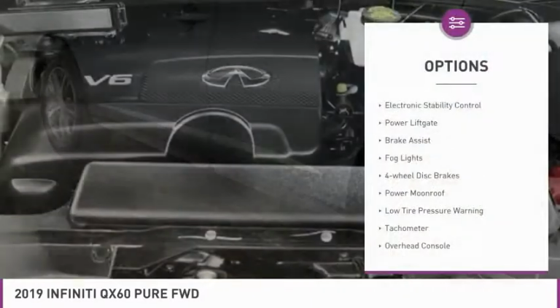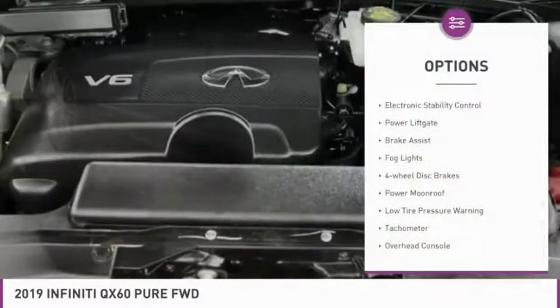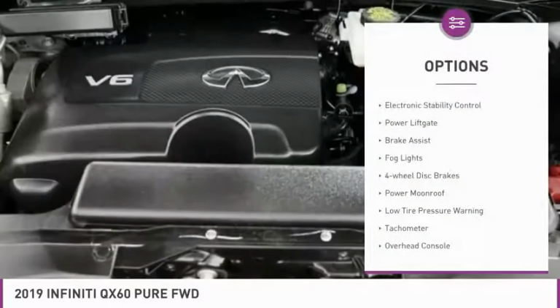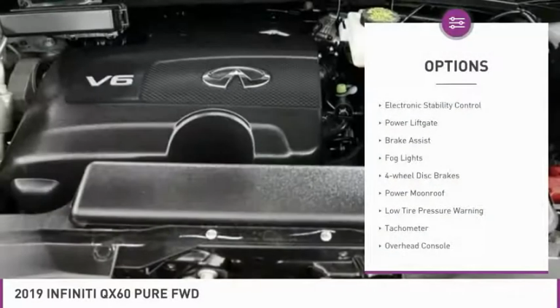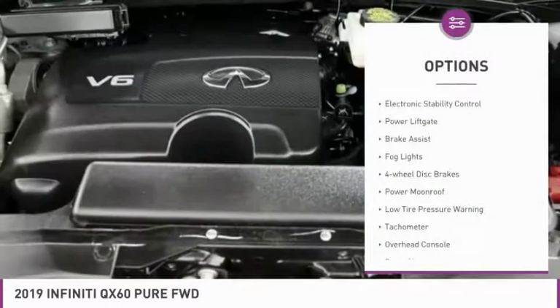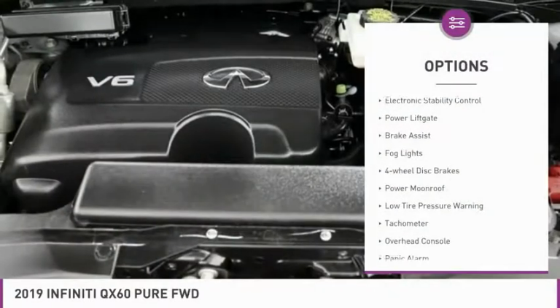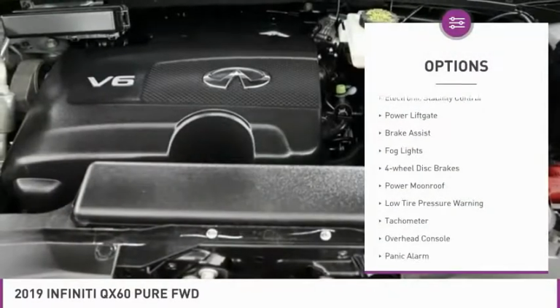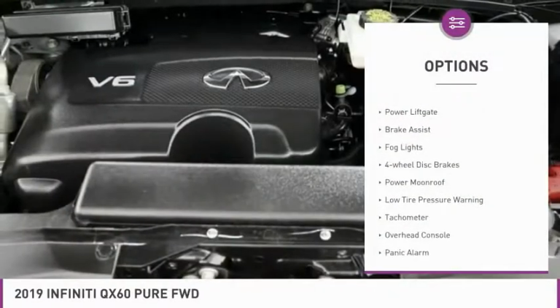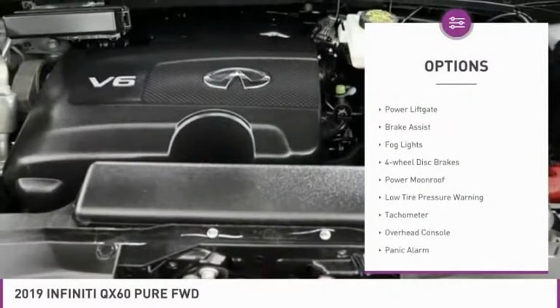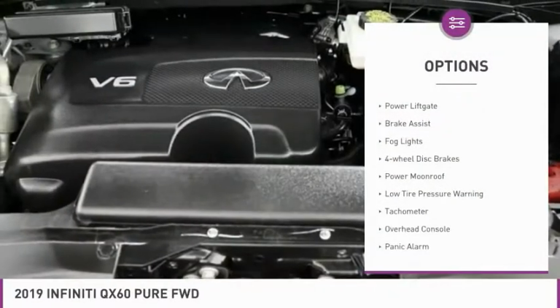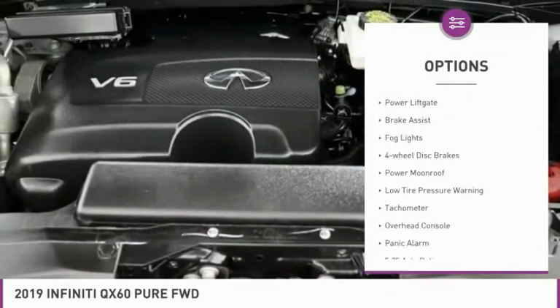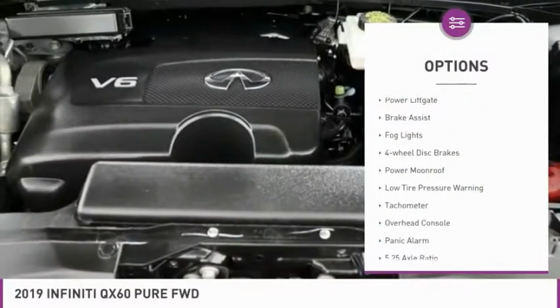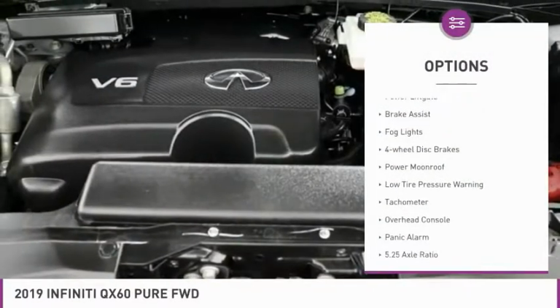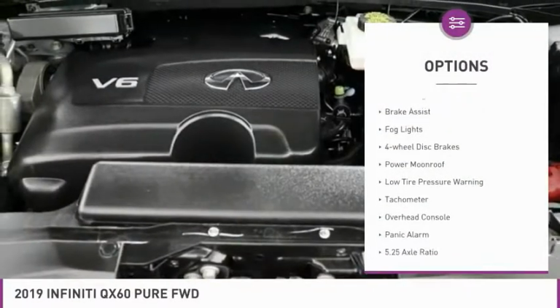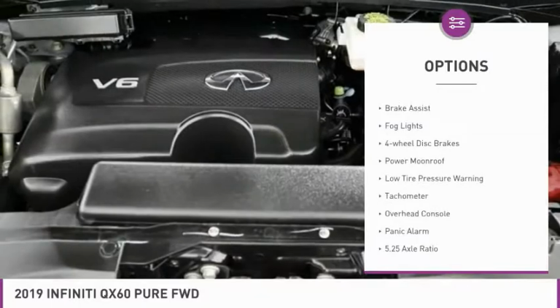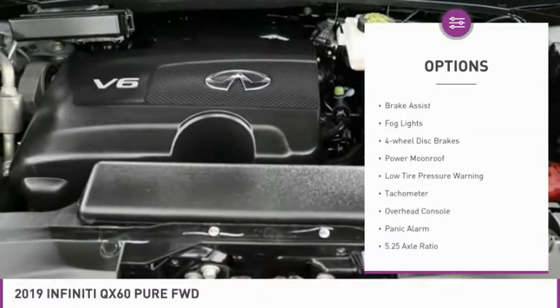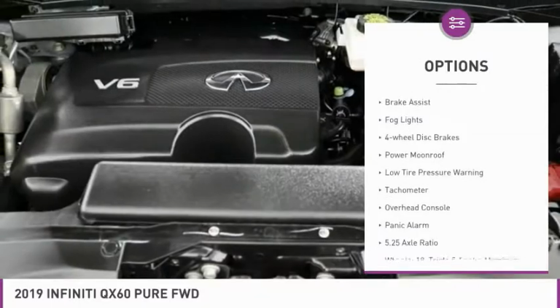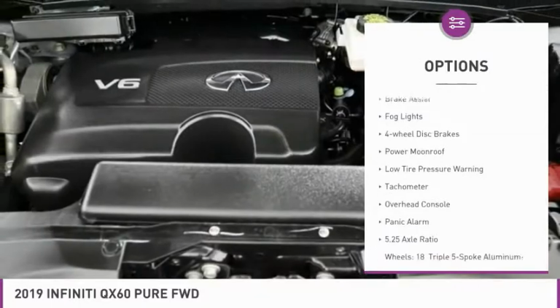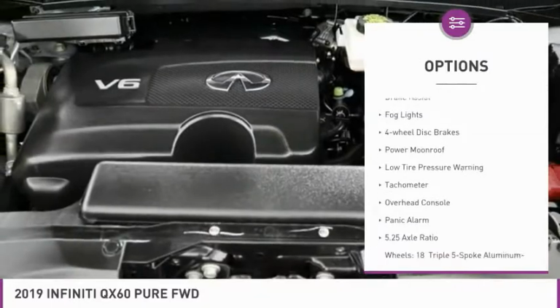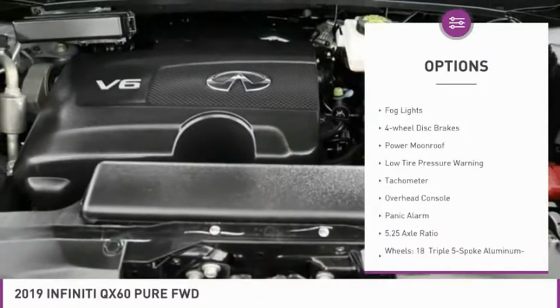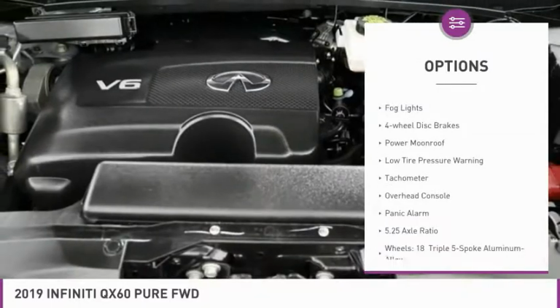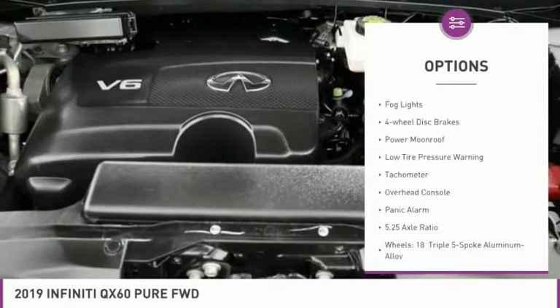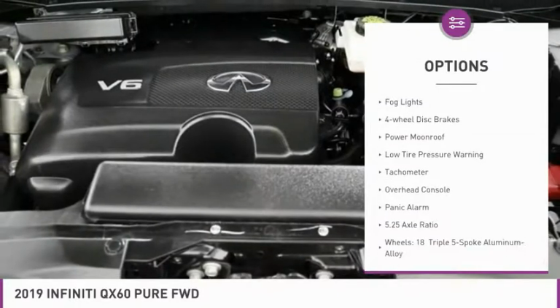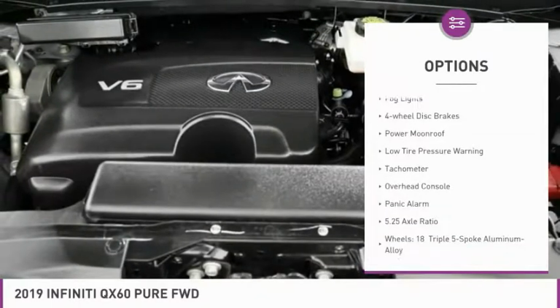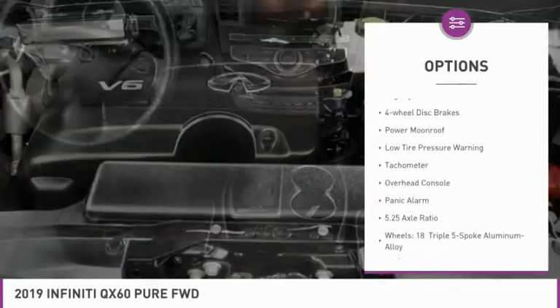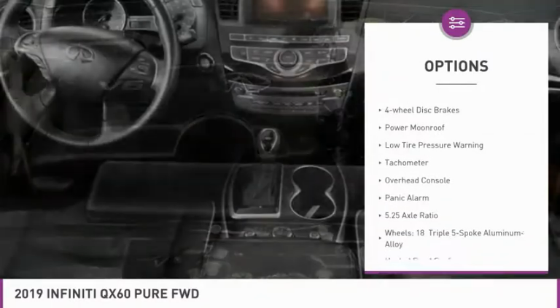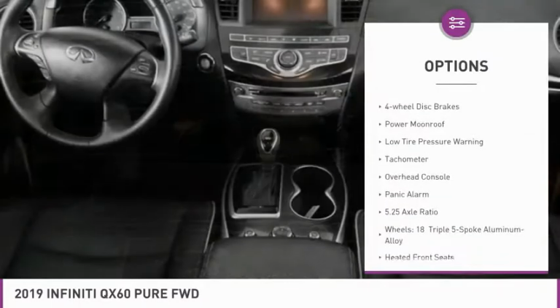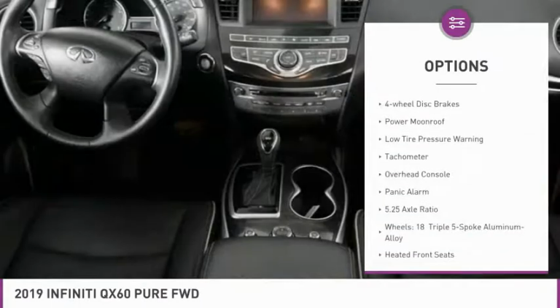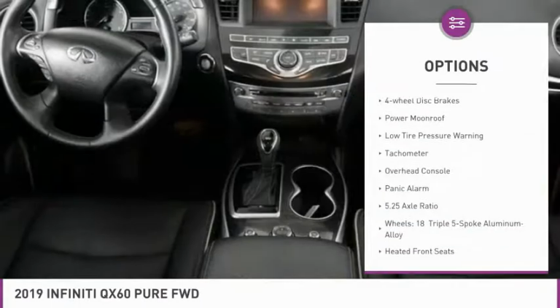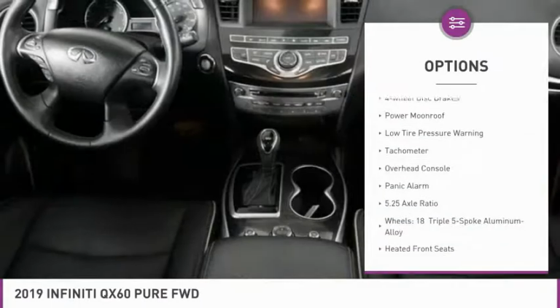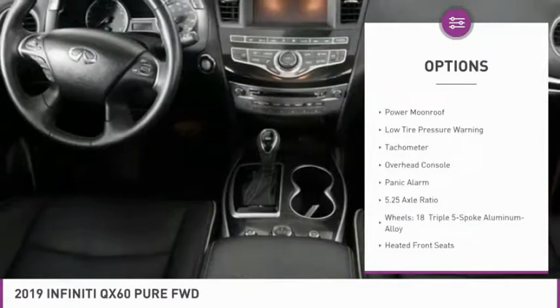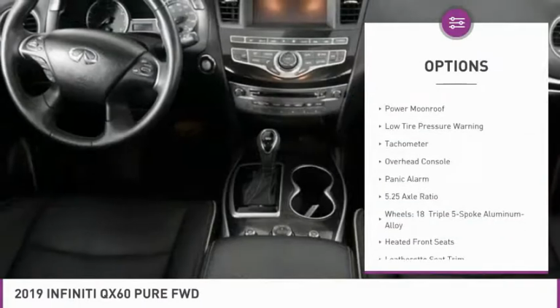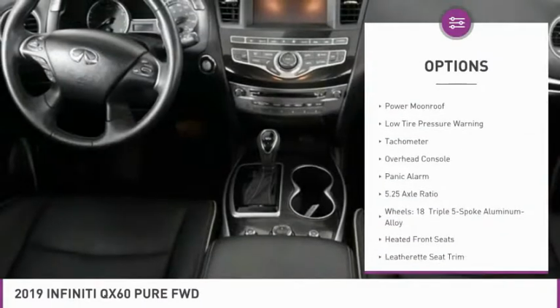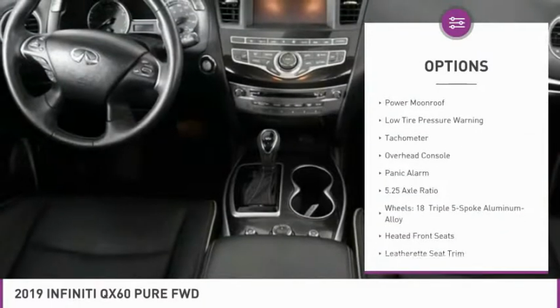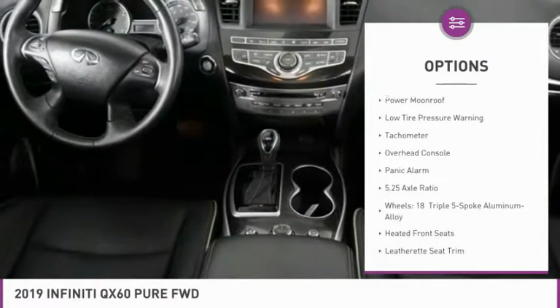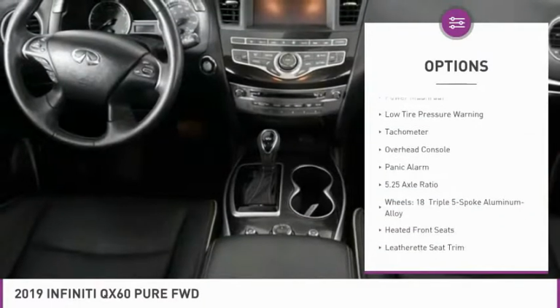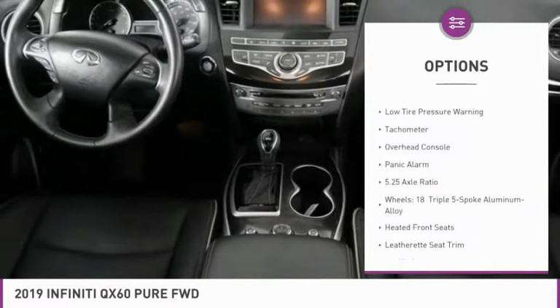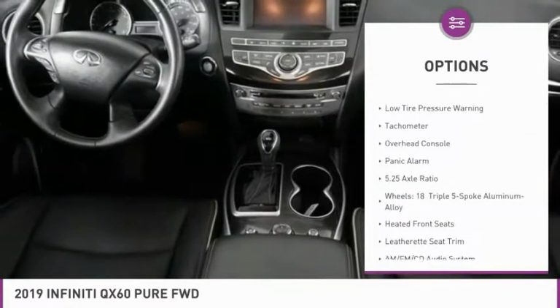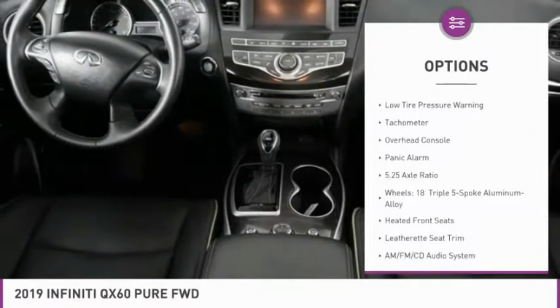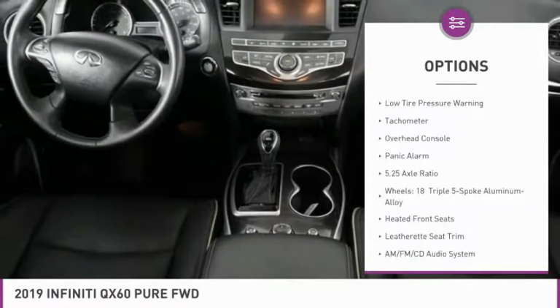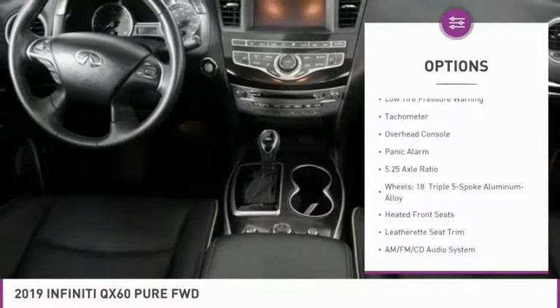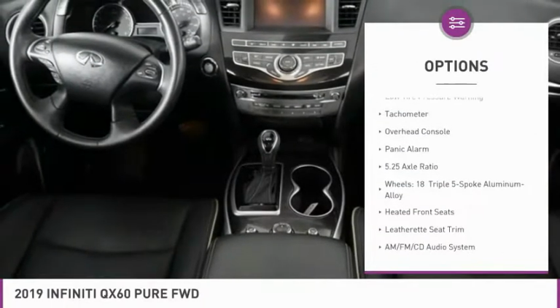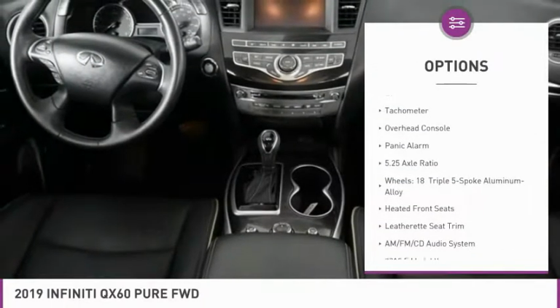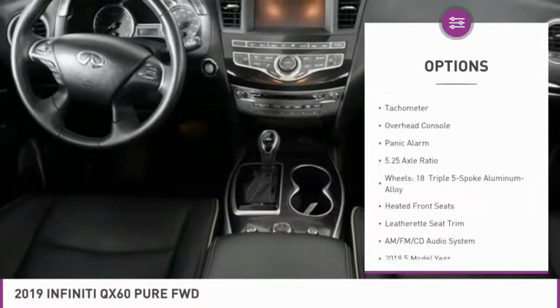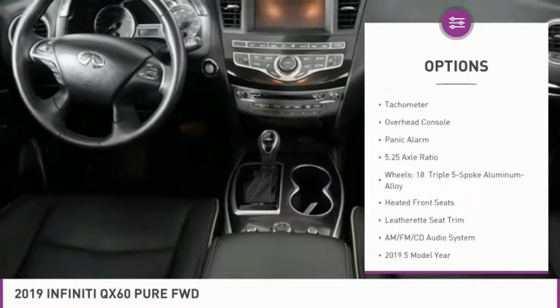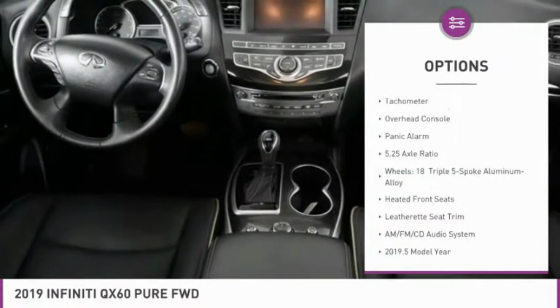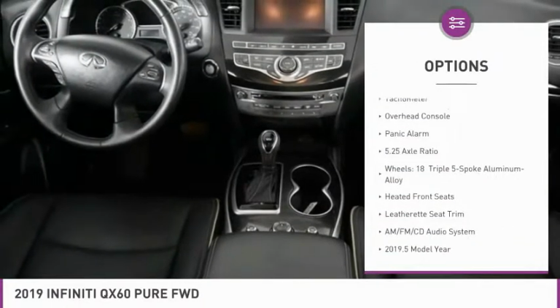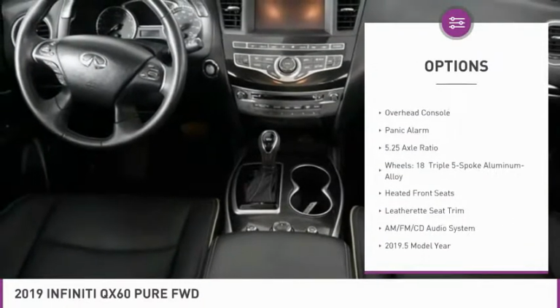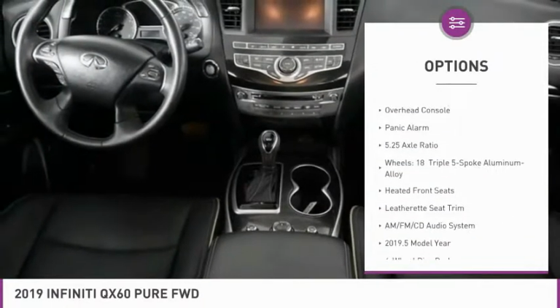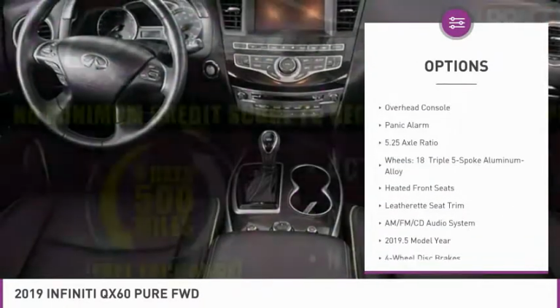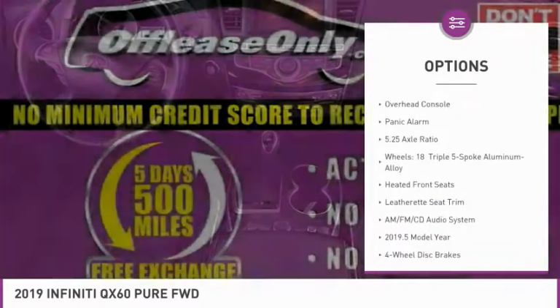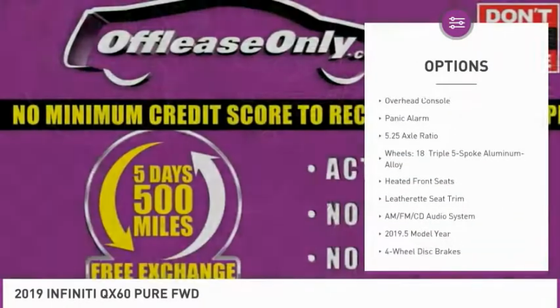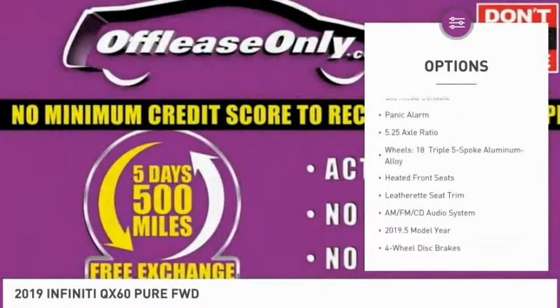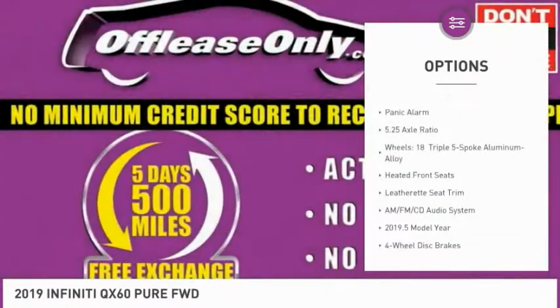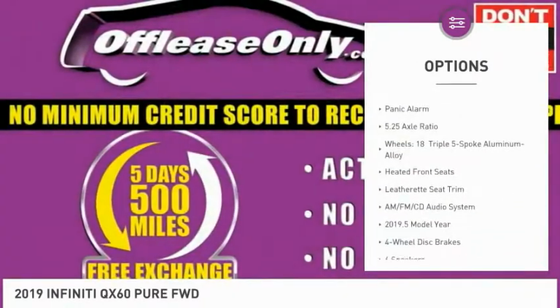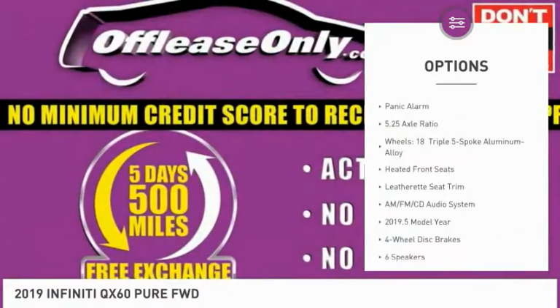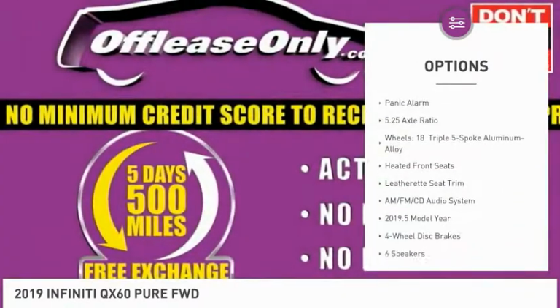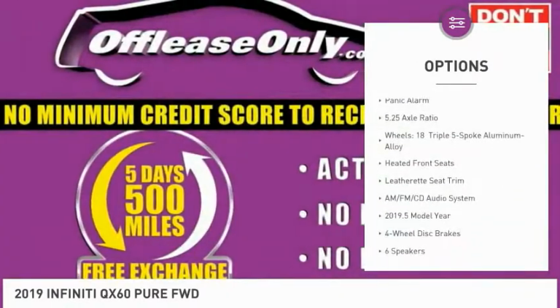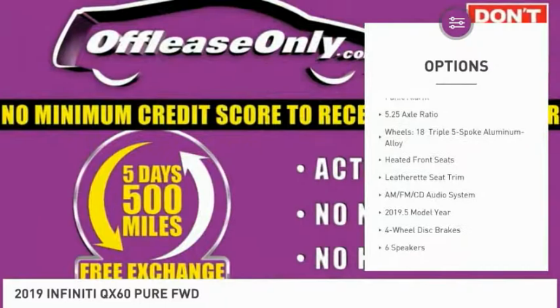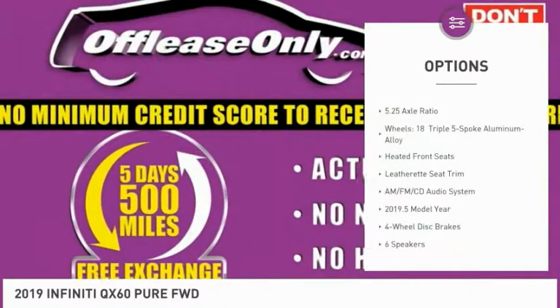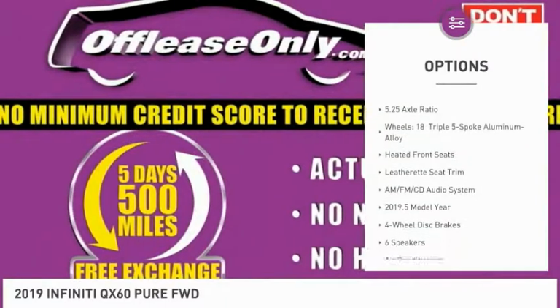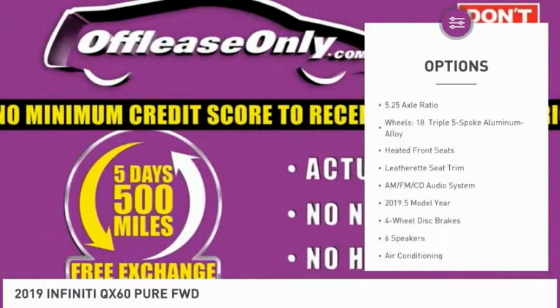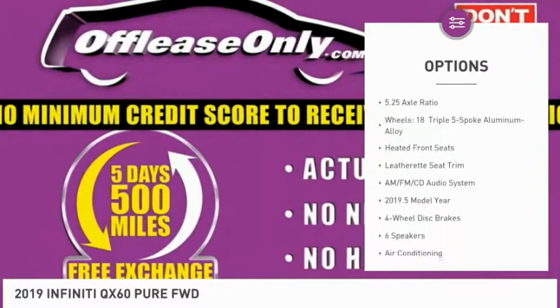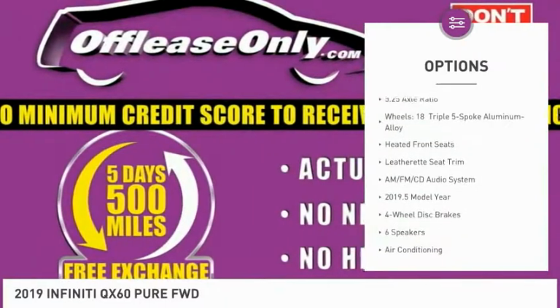Electronic stability control, power lift gate, brake assist, fog lights, four-wheel disc brakes, power moonroof.